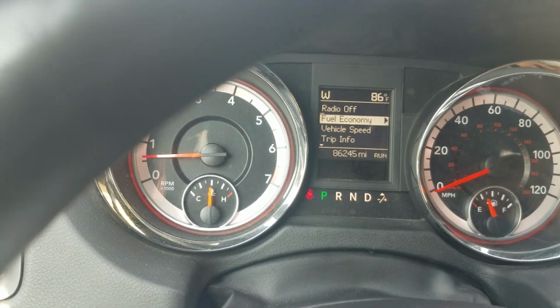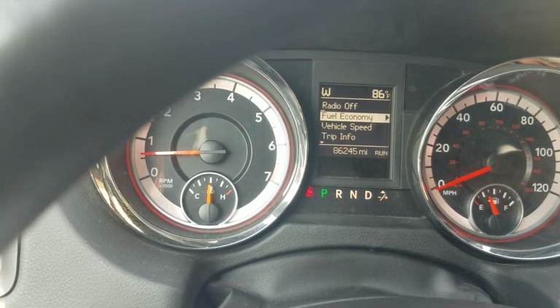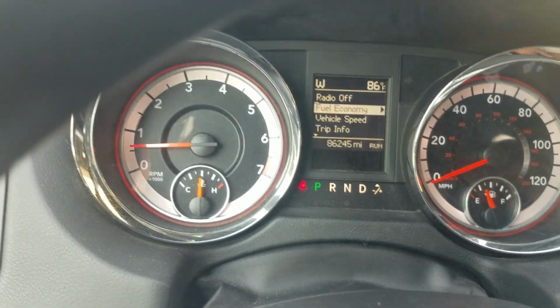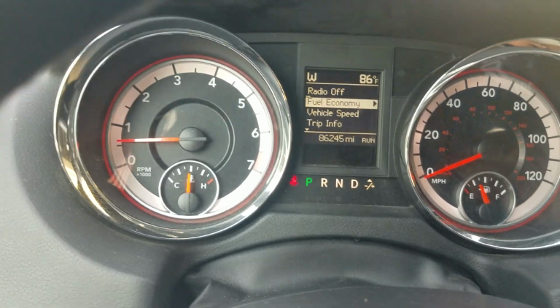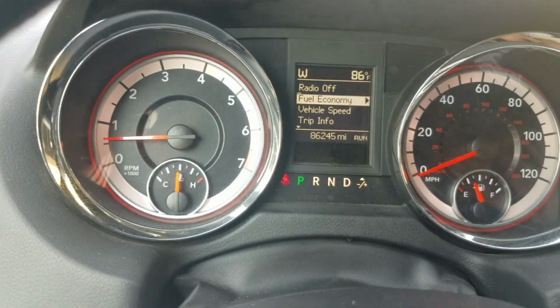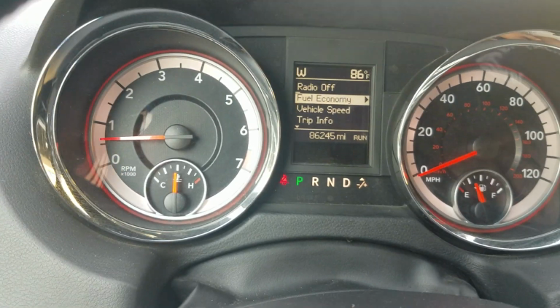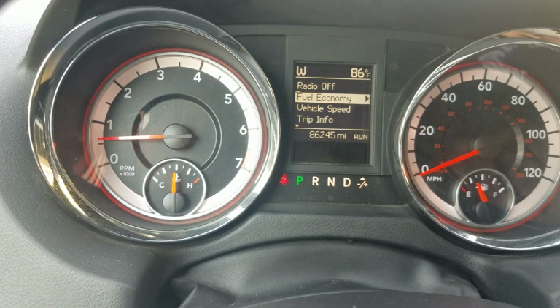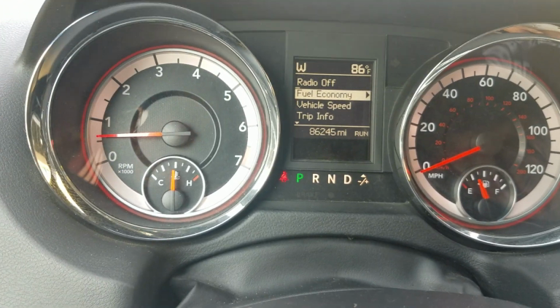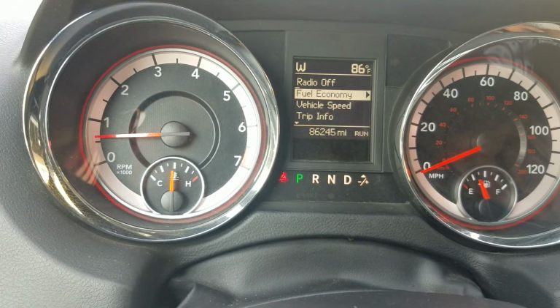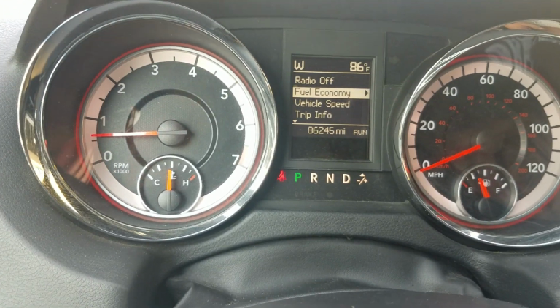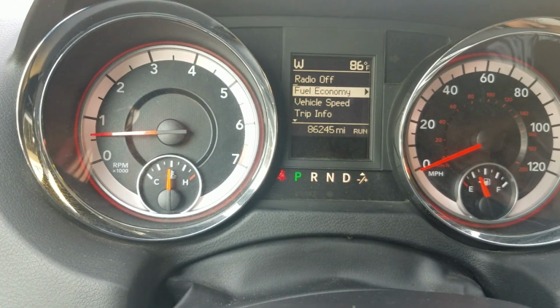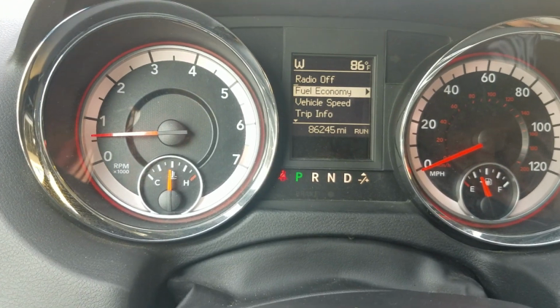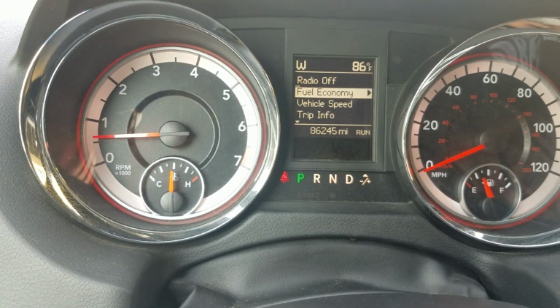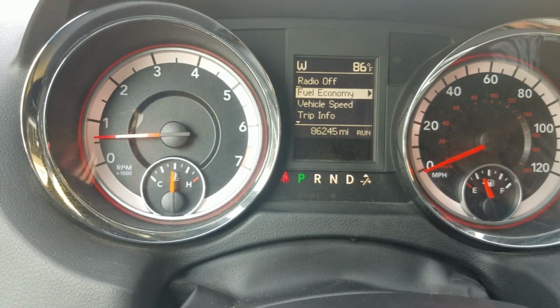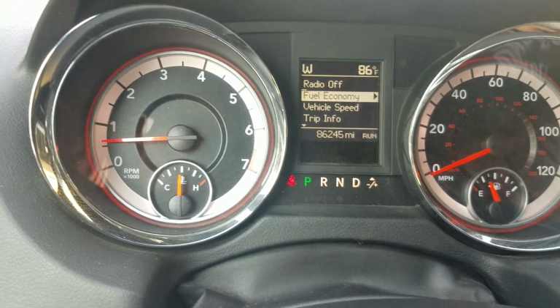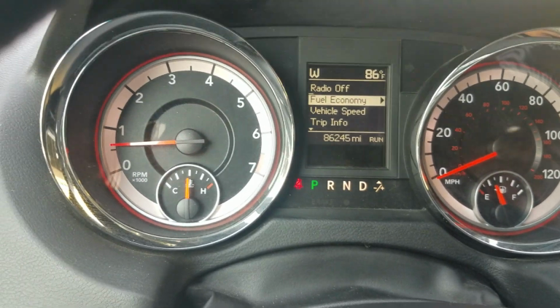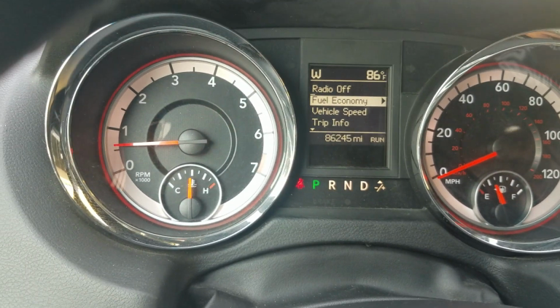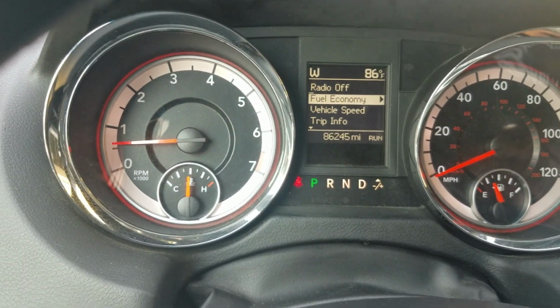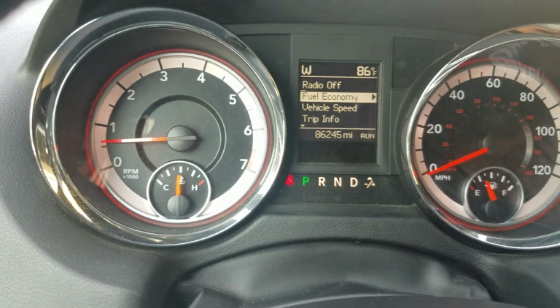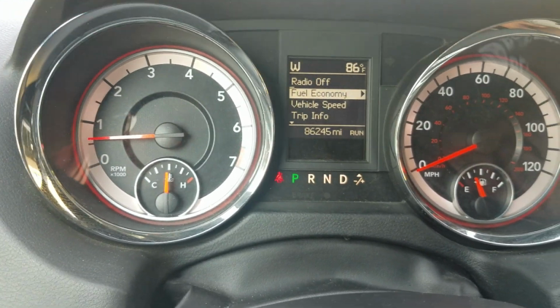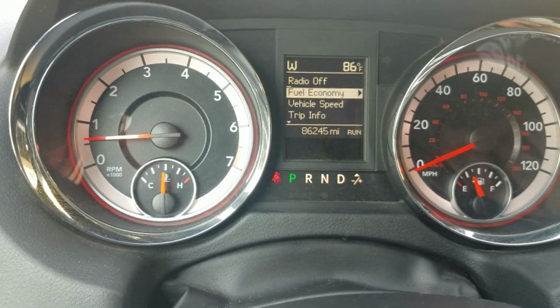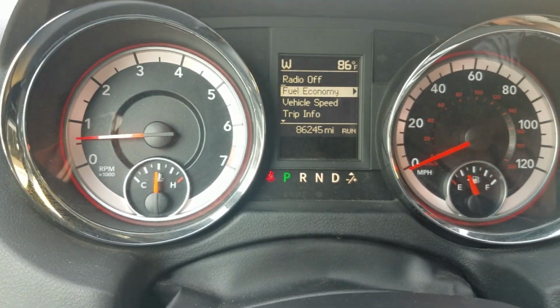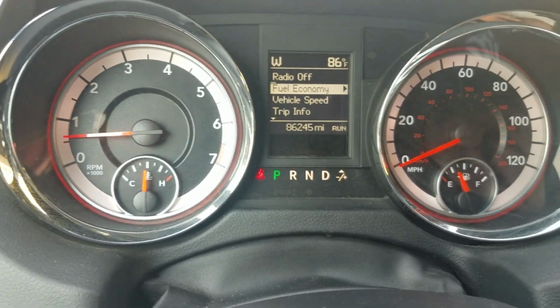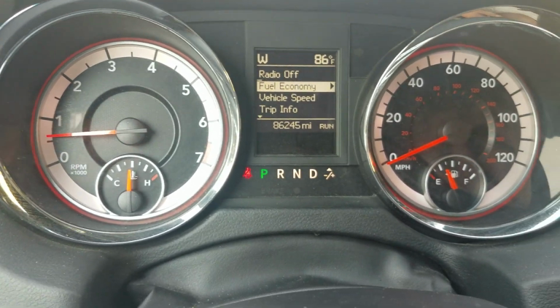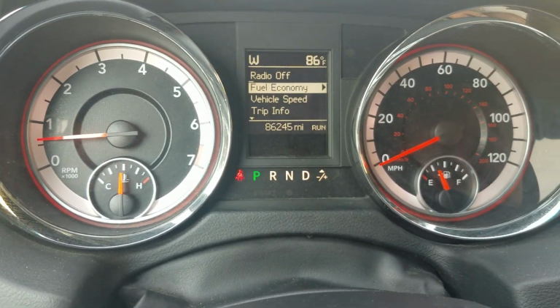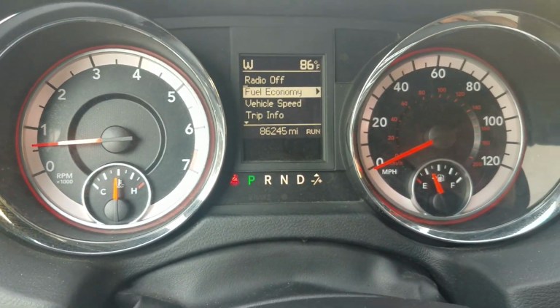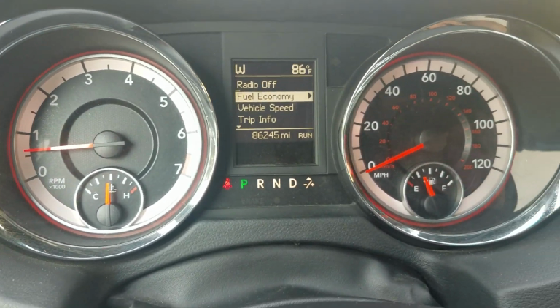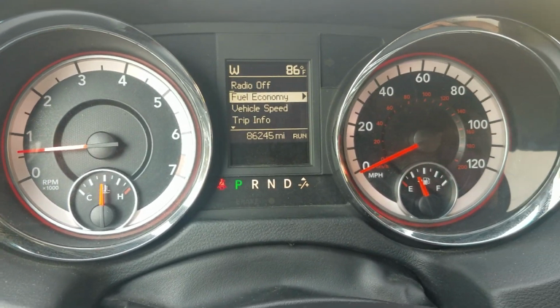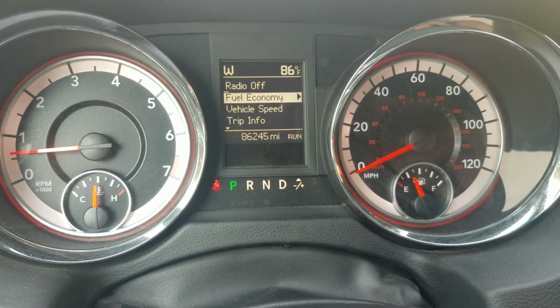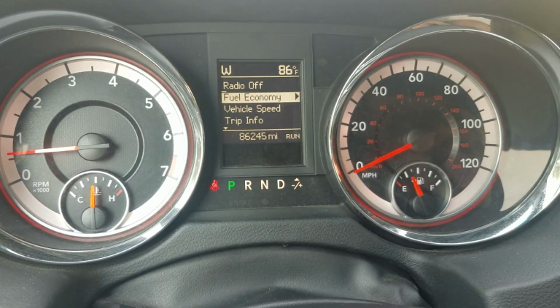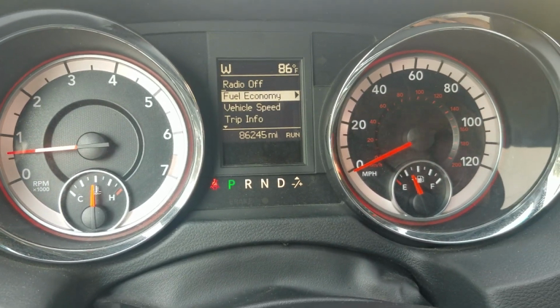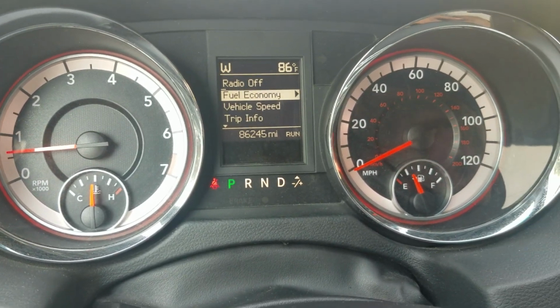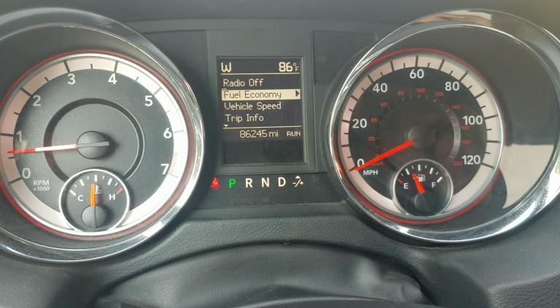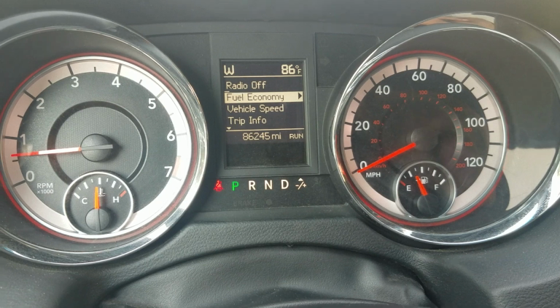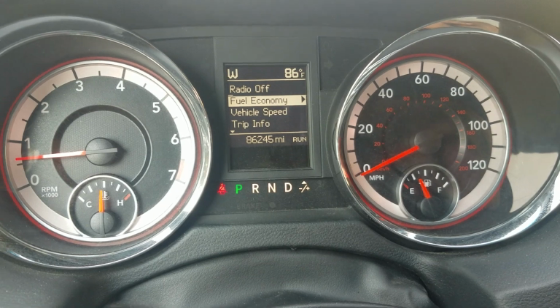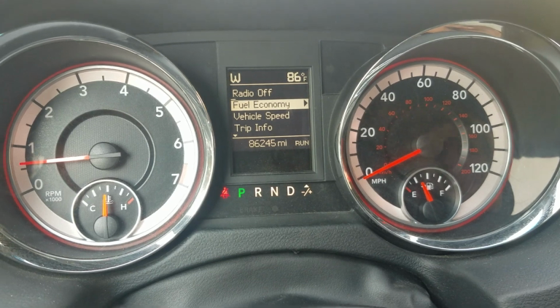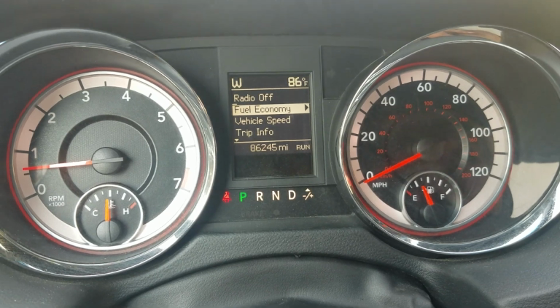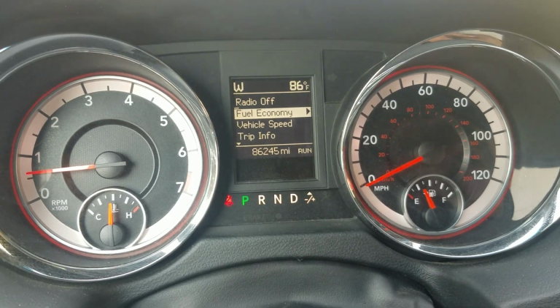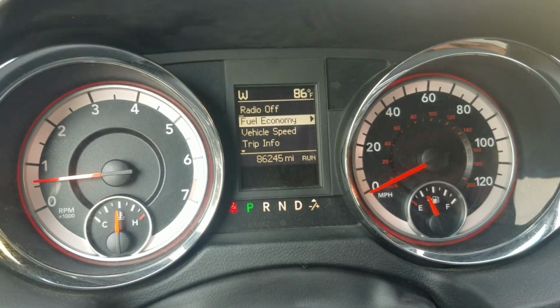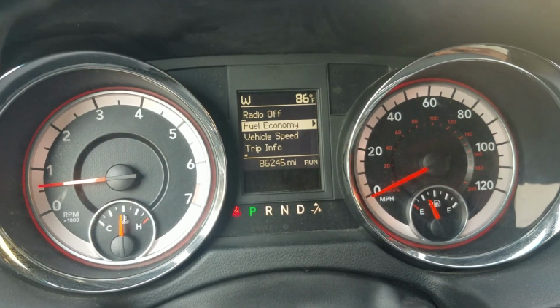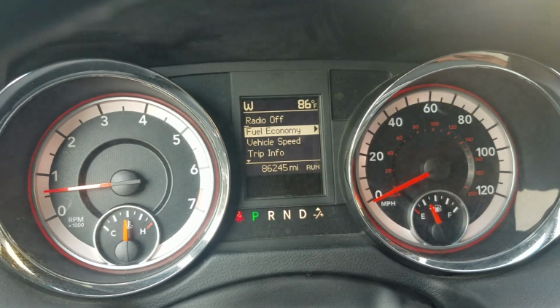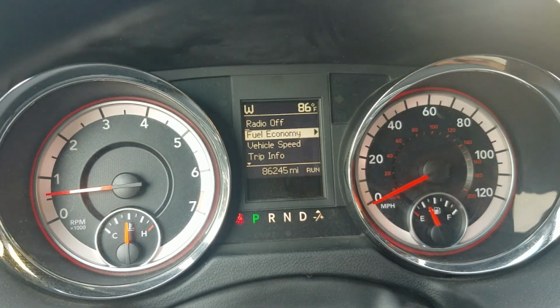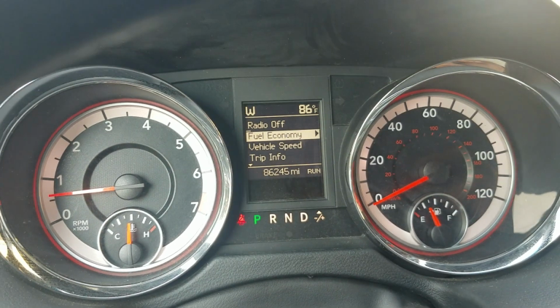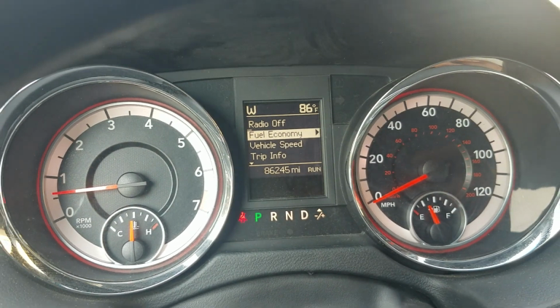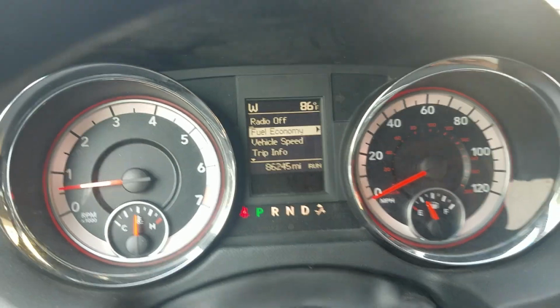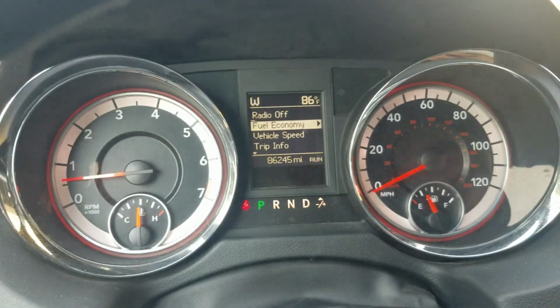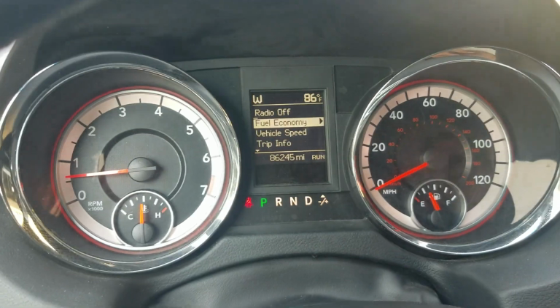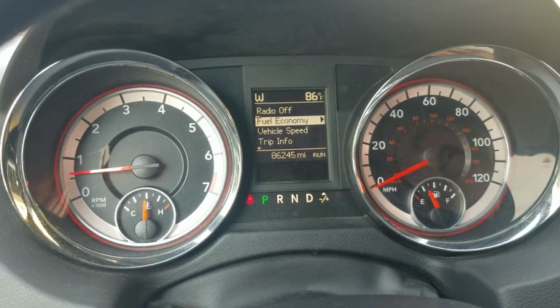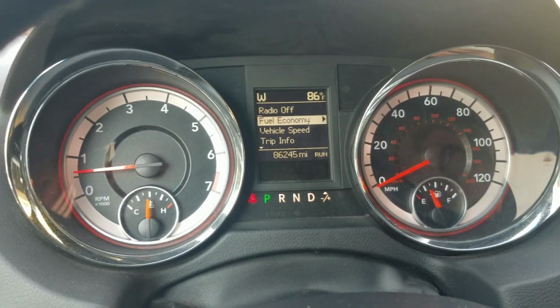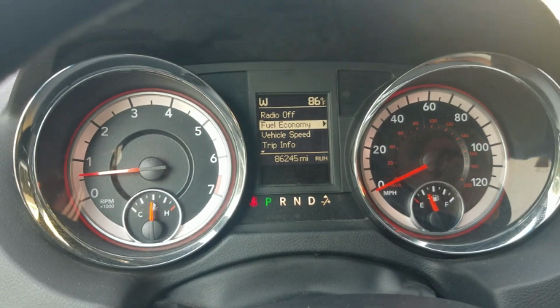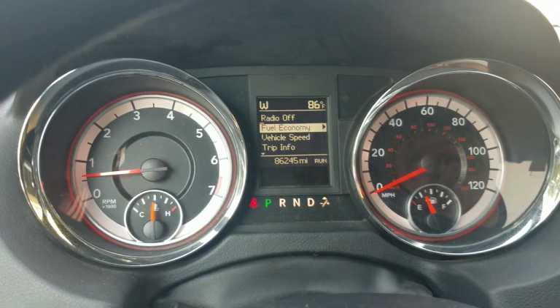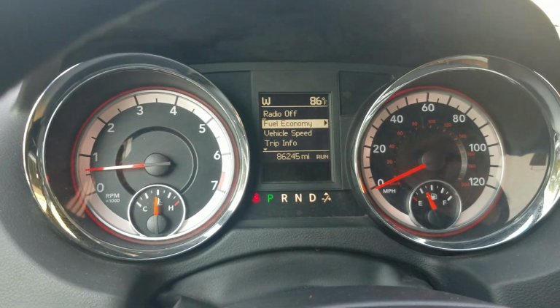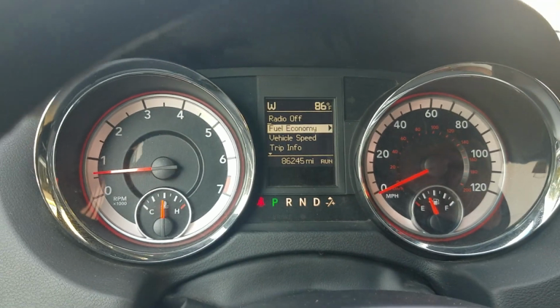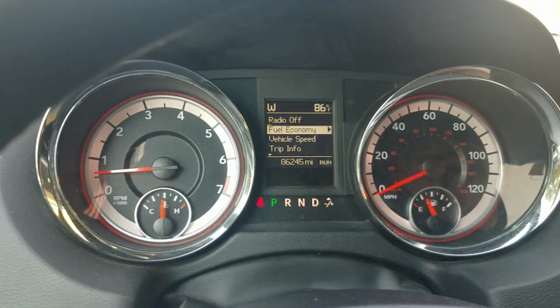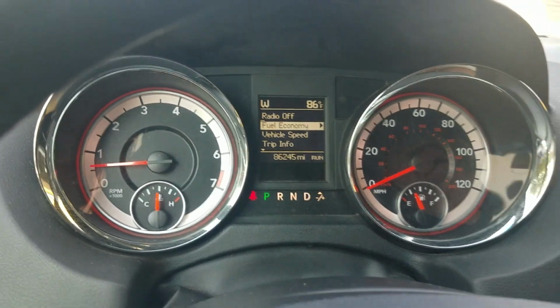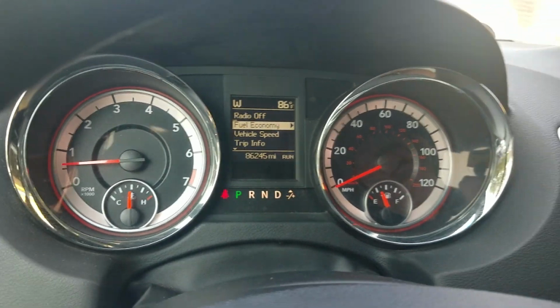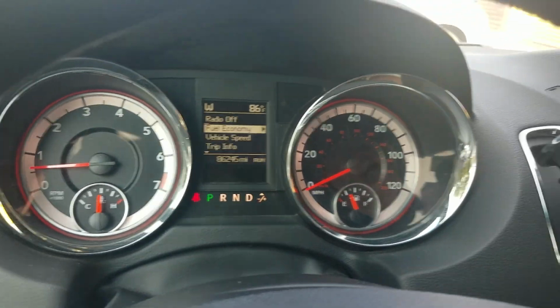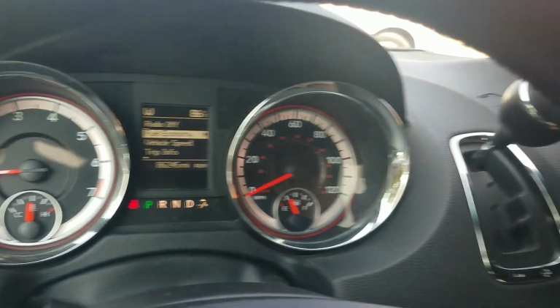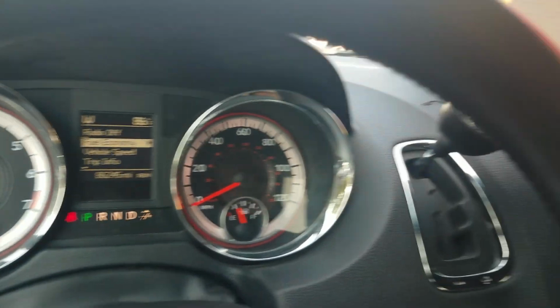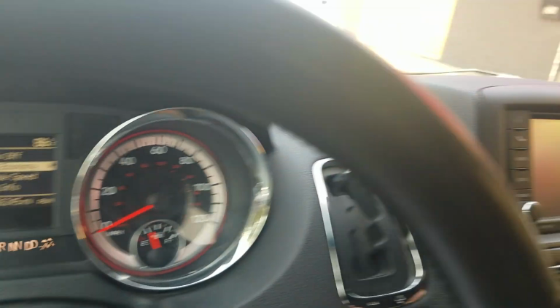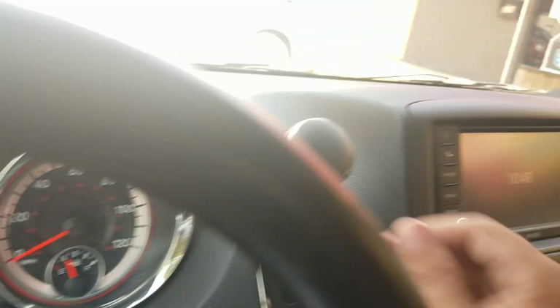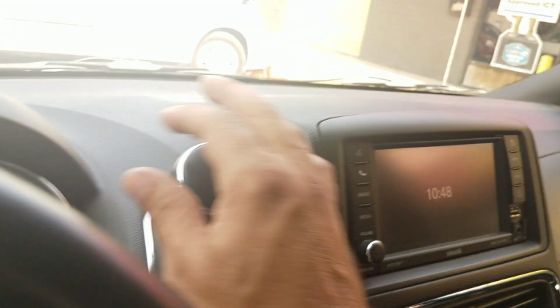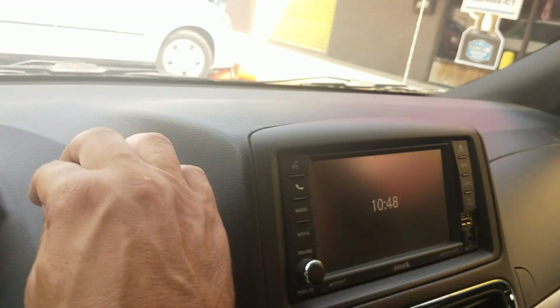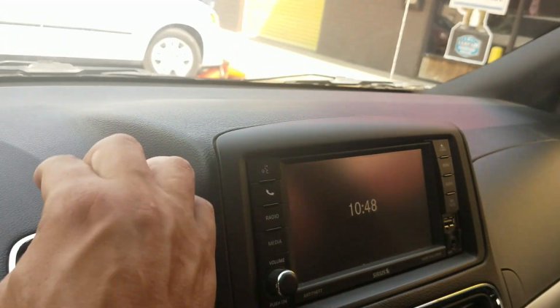Current mileage is 86,245. You can see there's no check engine lights on, no airbag, no dummy lights — exactly what we're looking for.